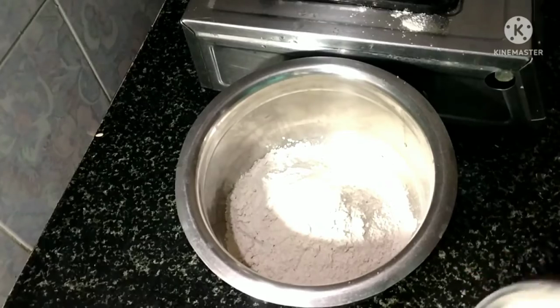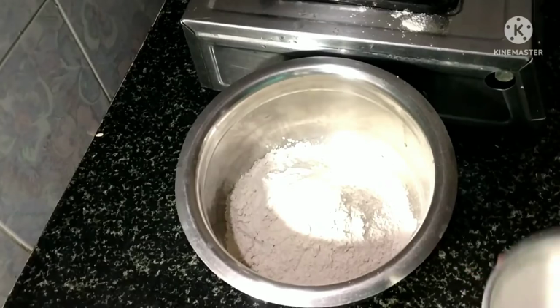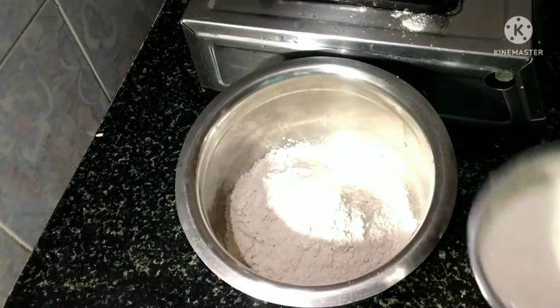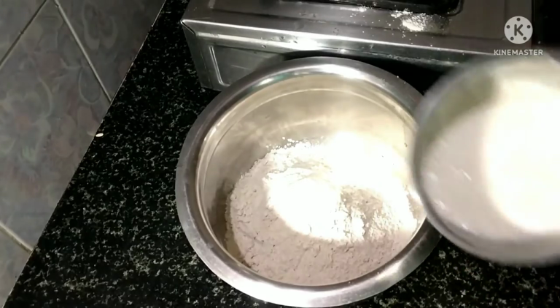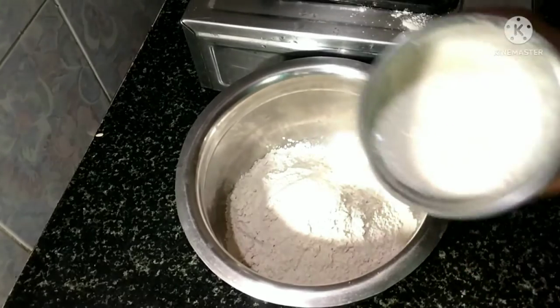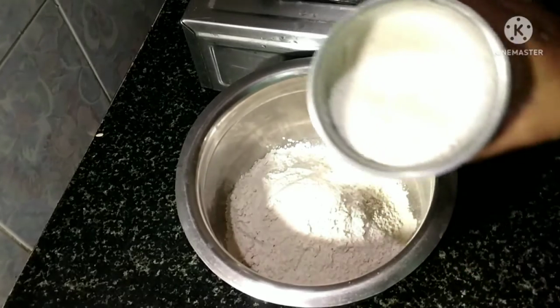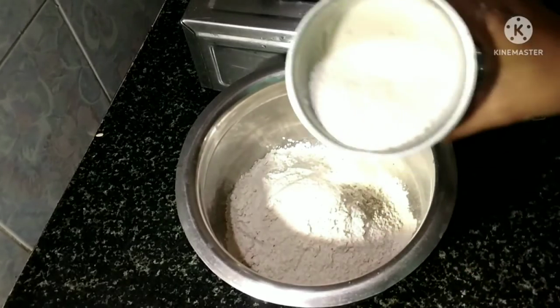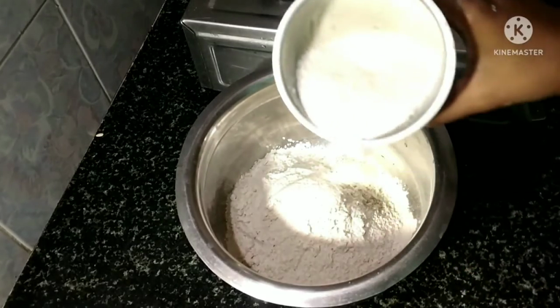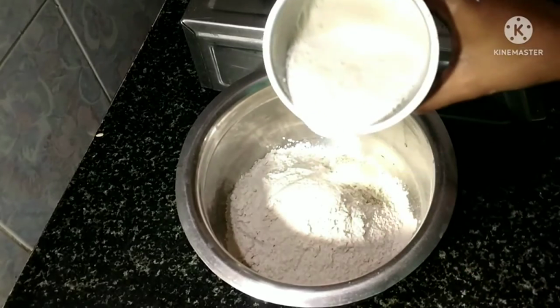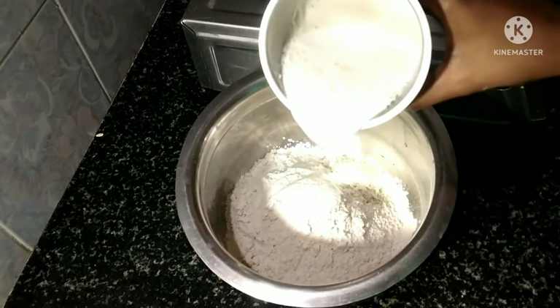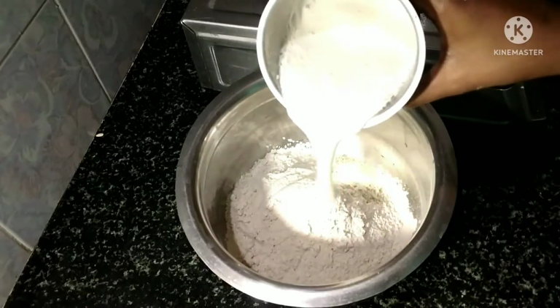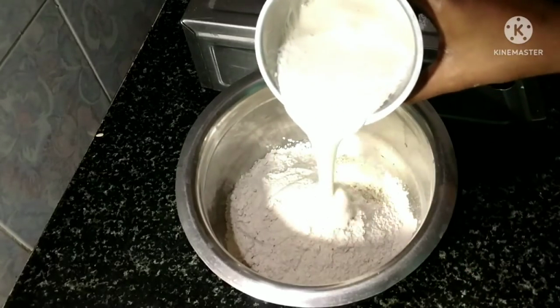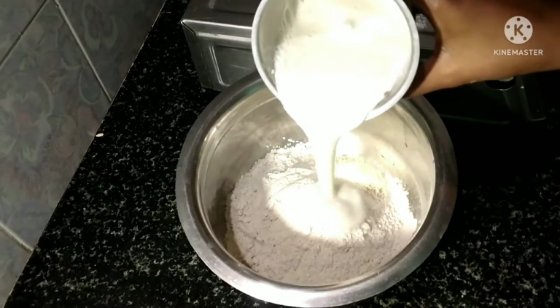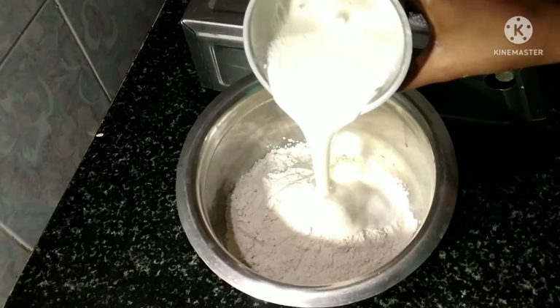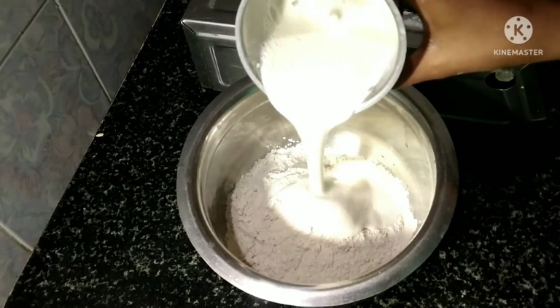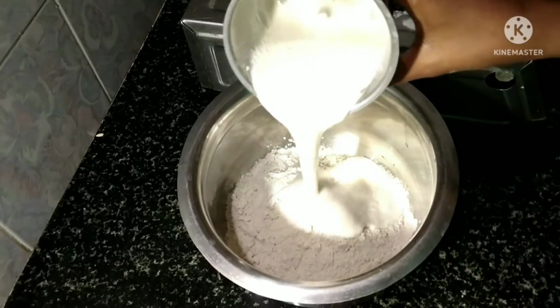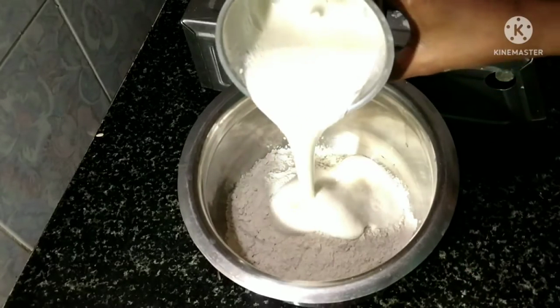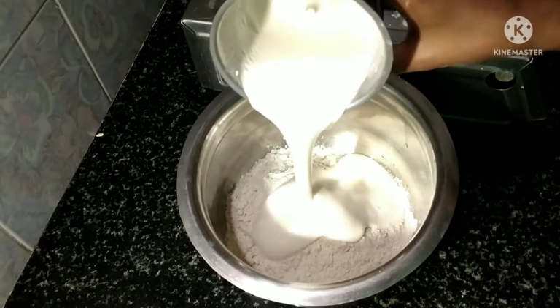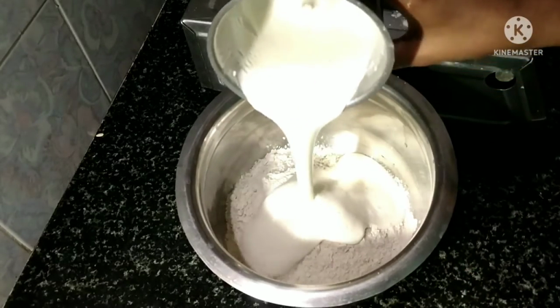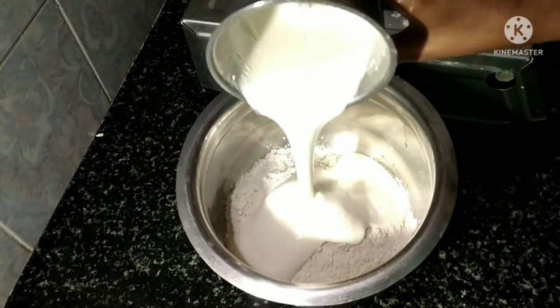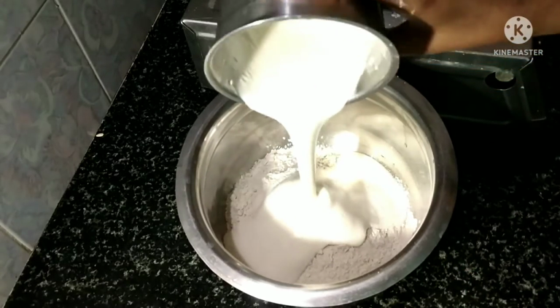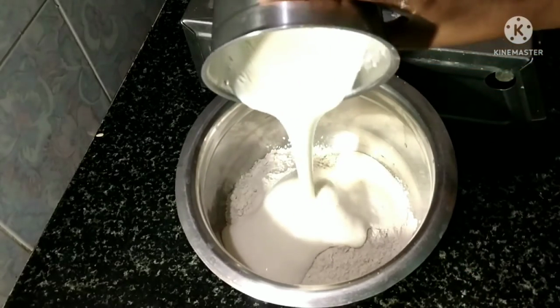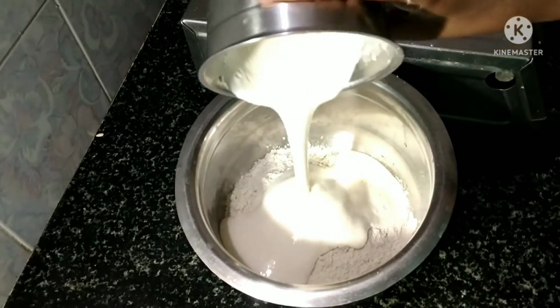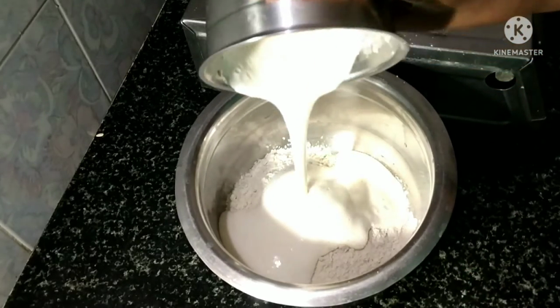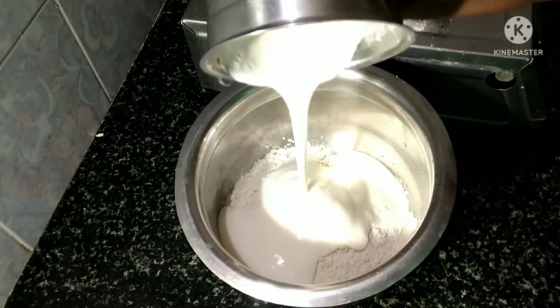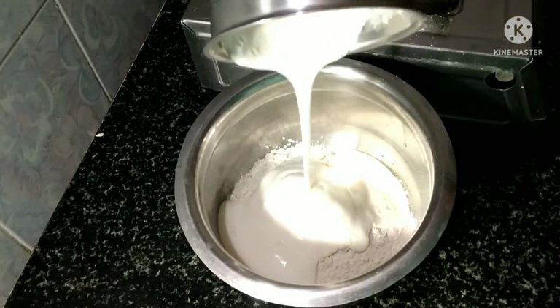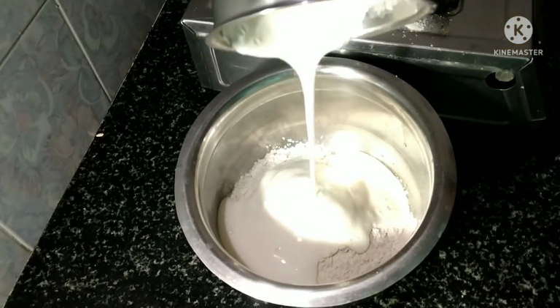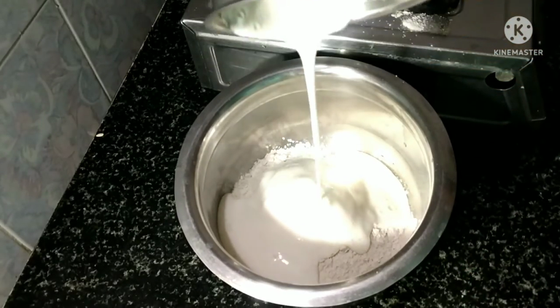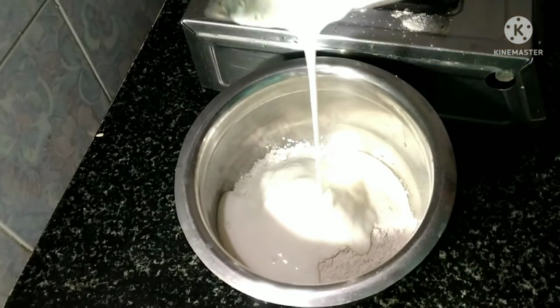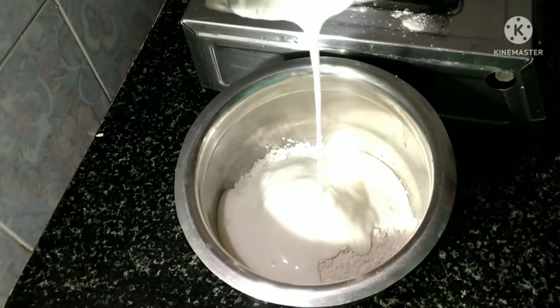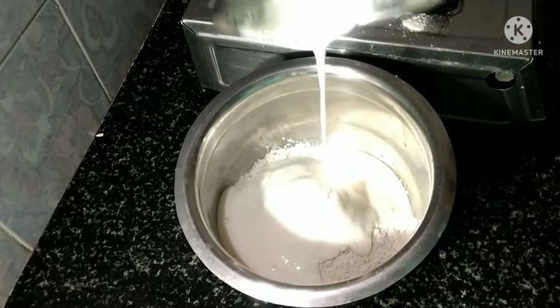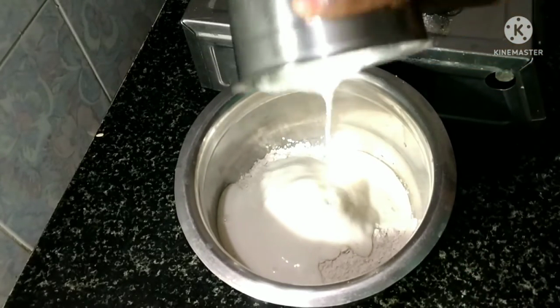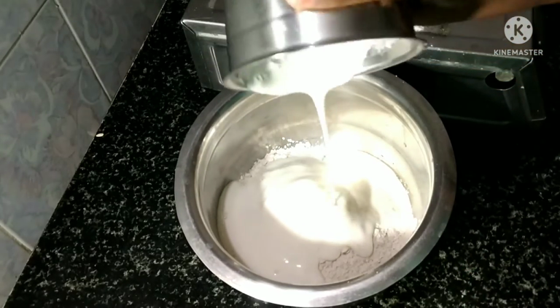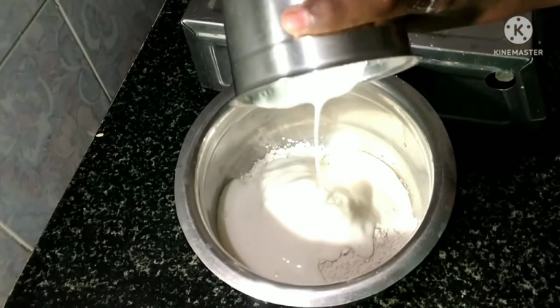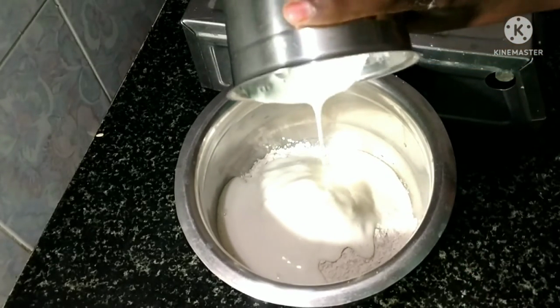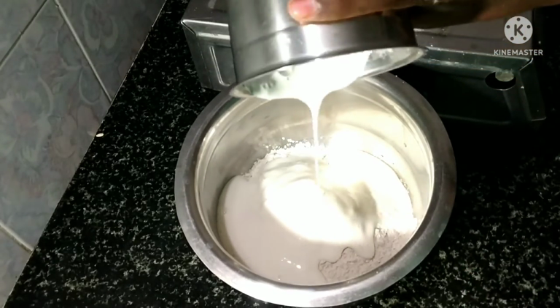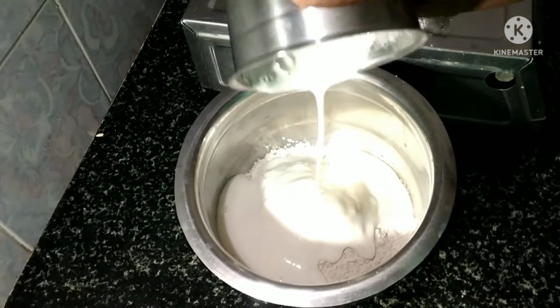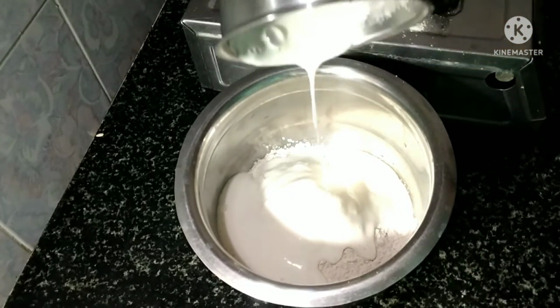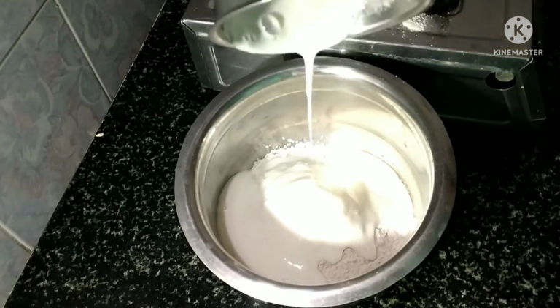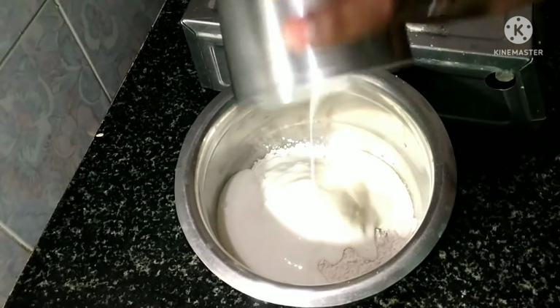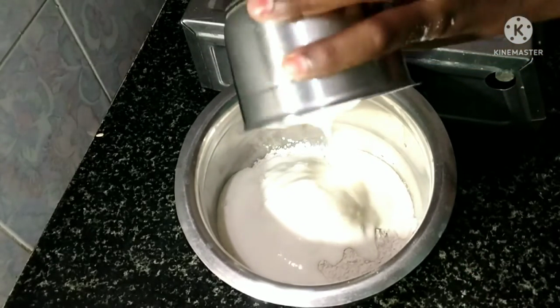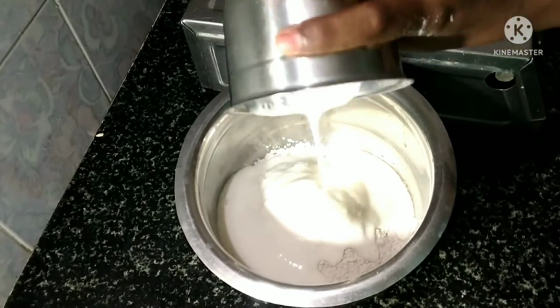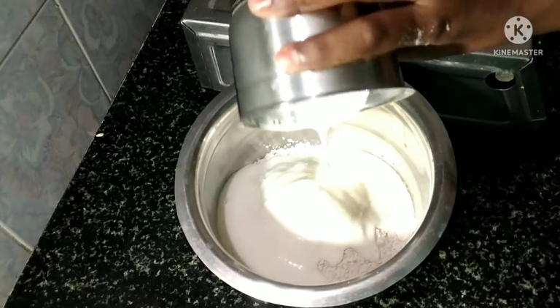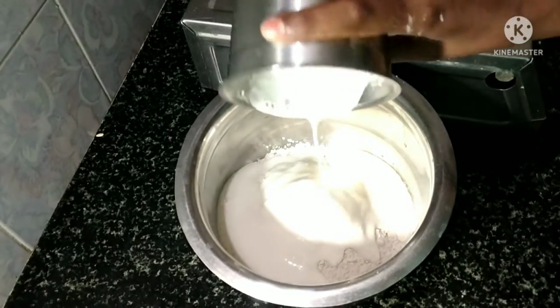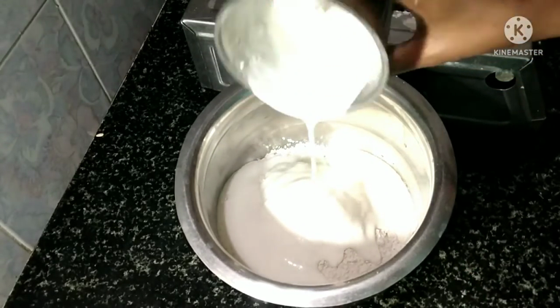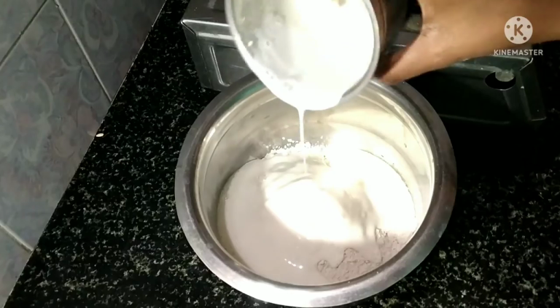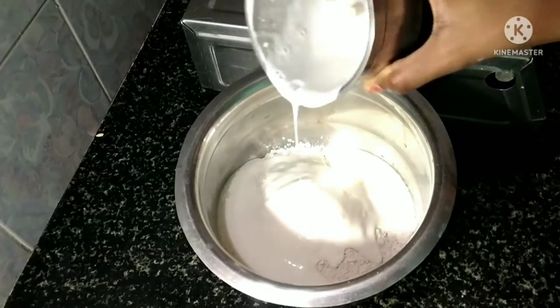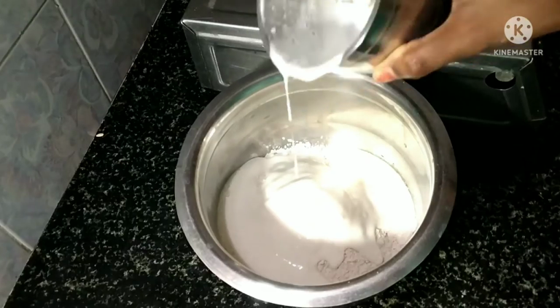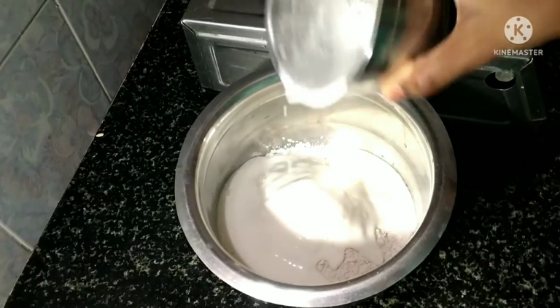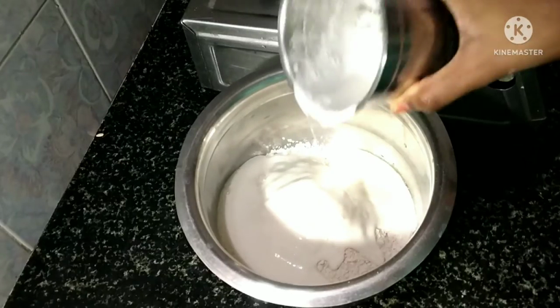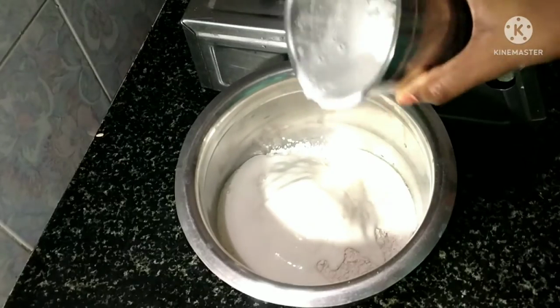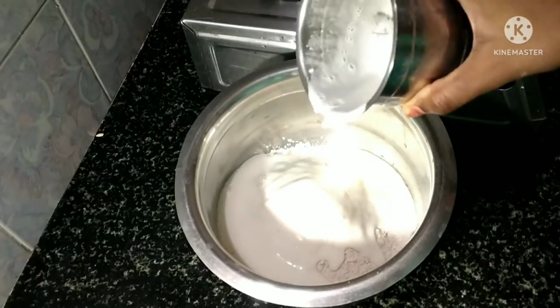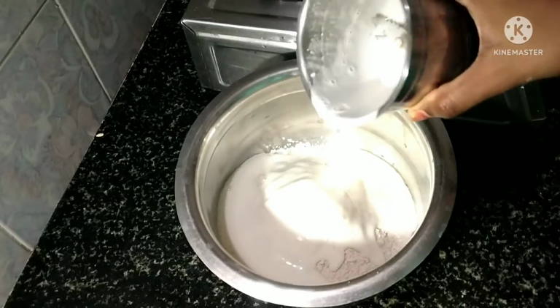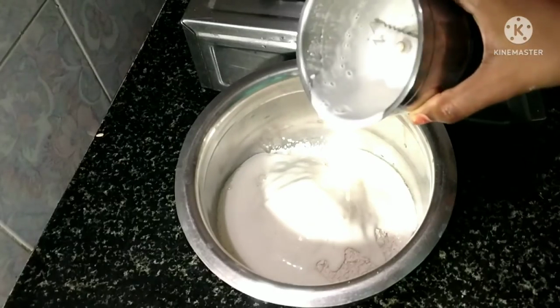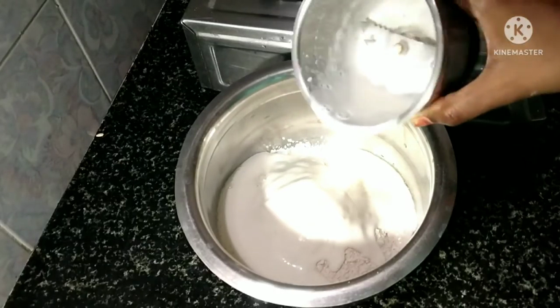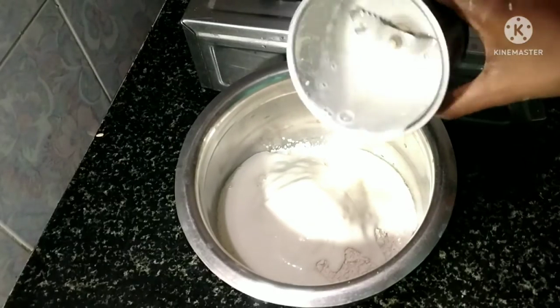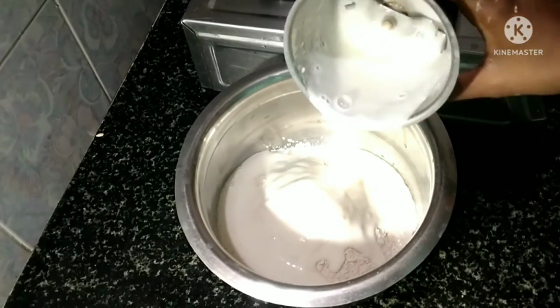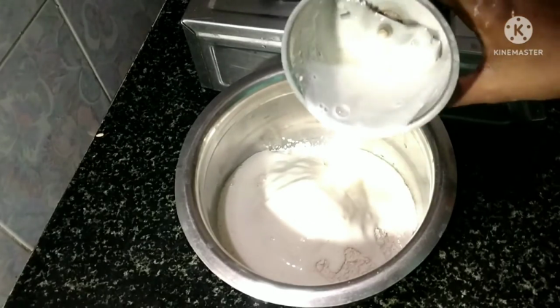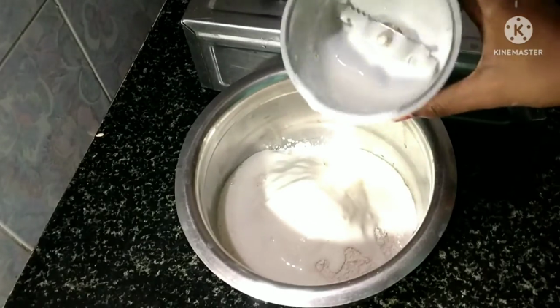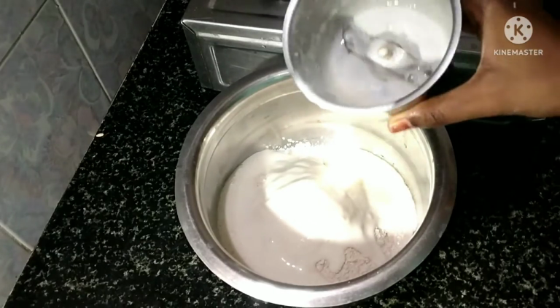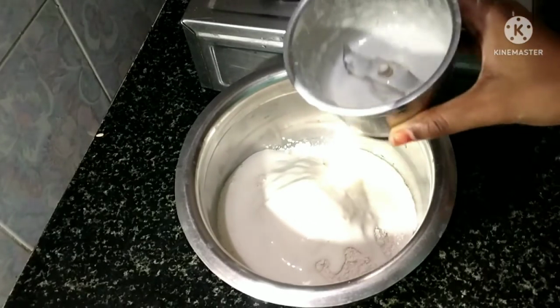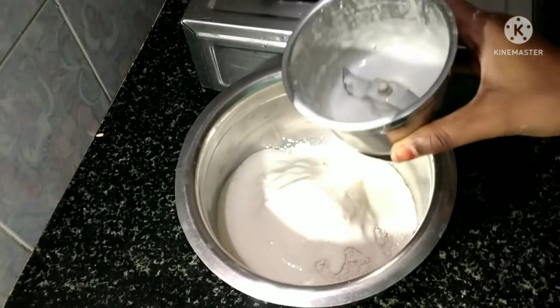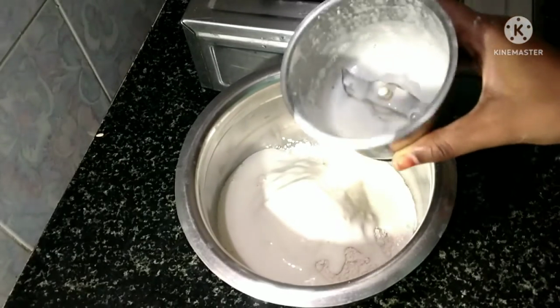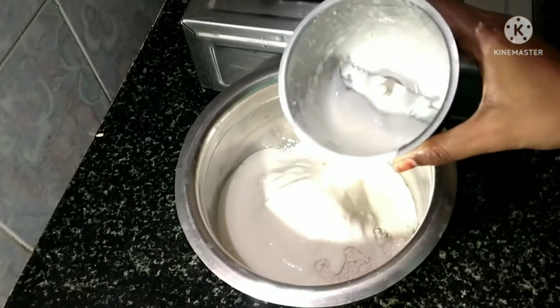Let's mix this together. You can mix 1 tablespoon of this plate in a bowl.